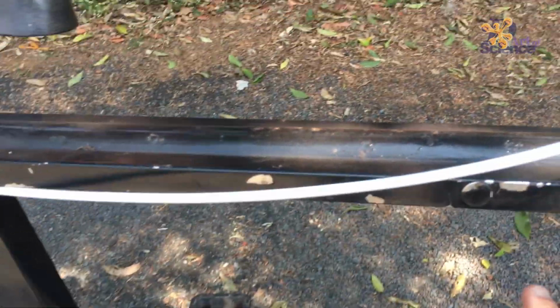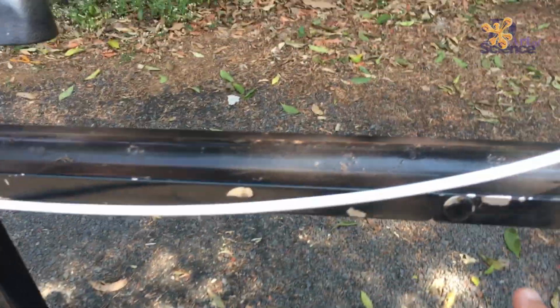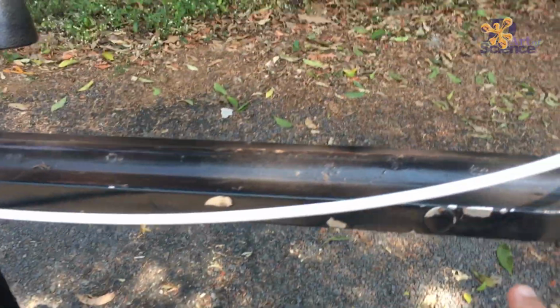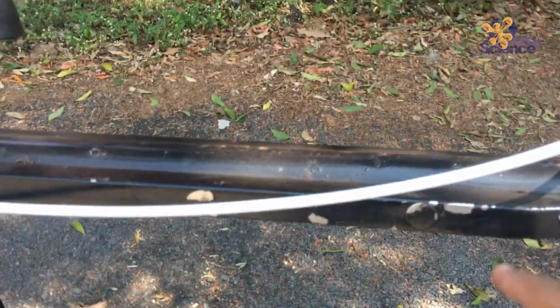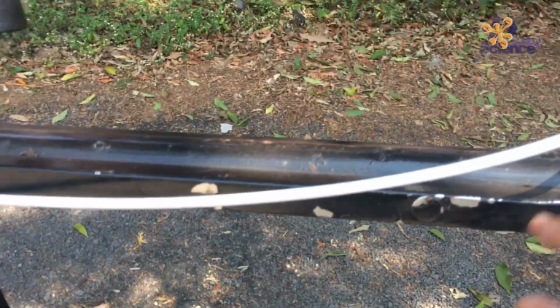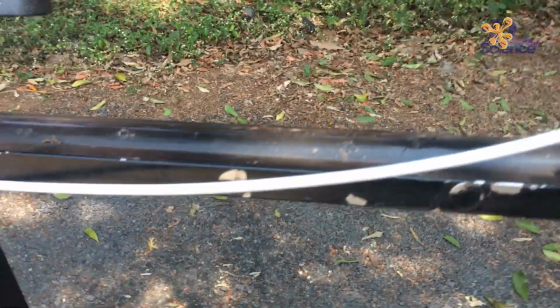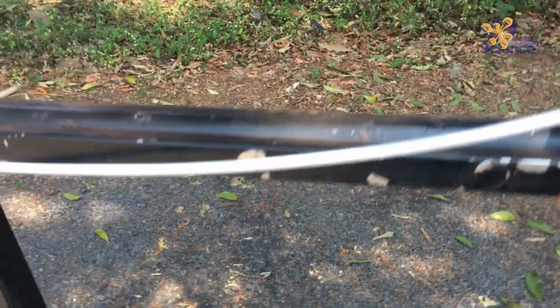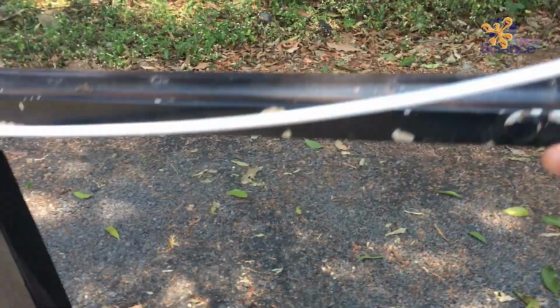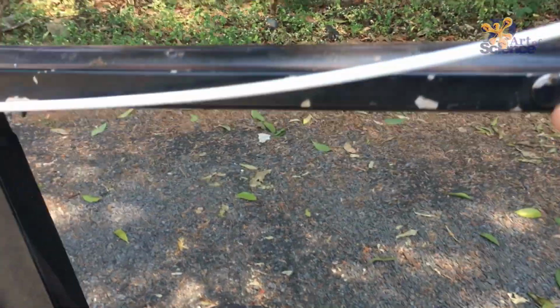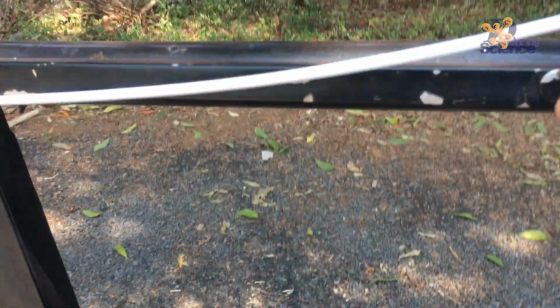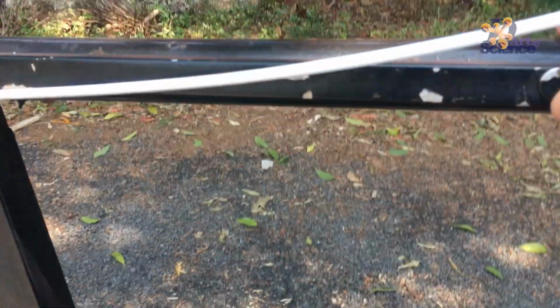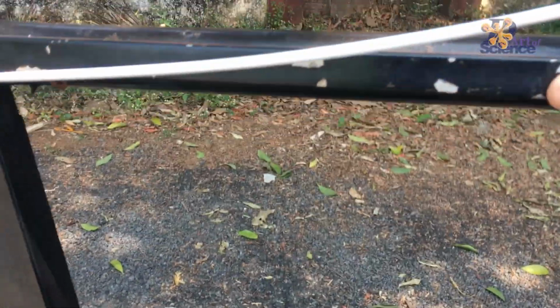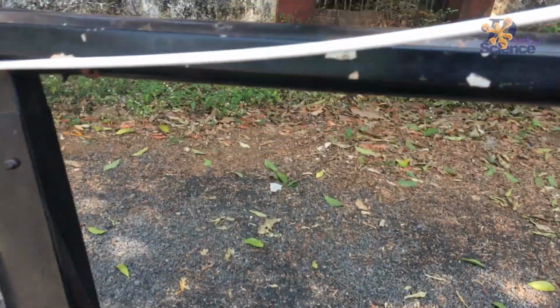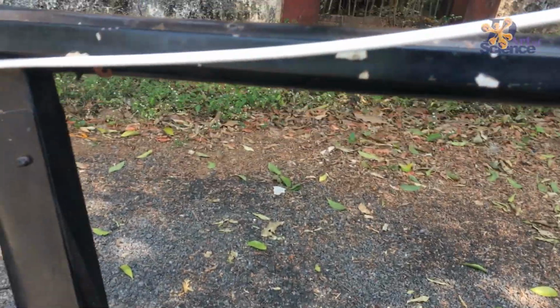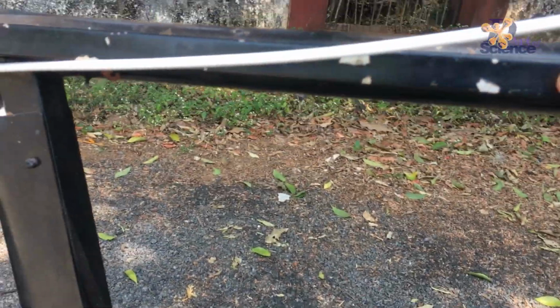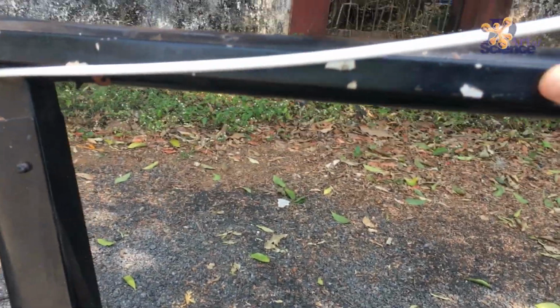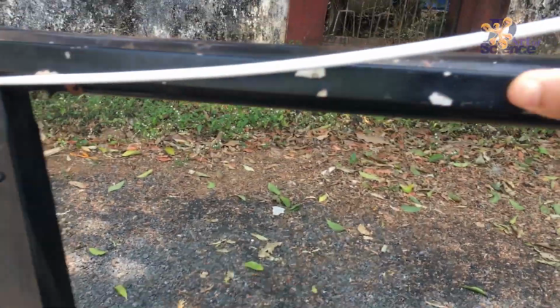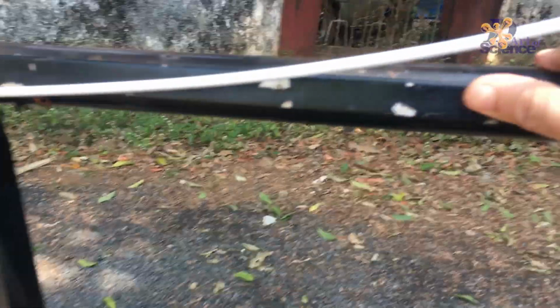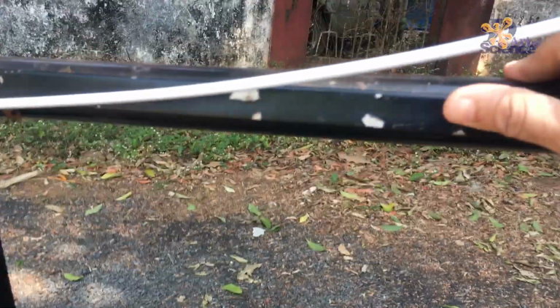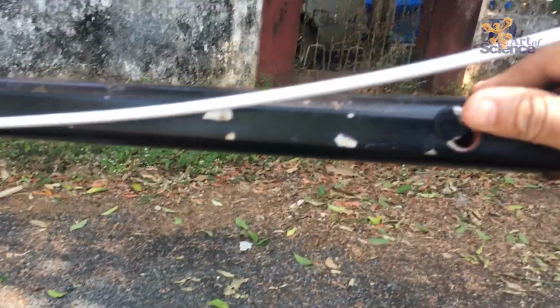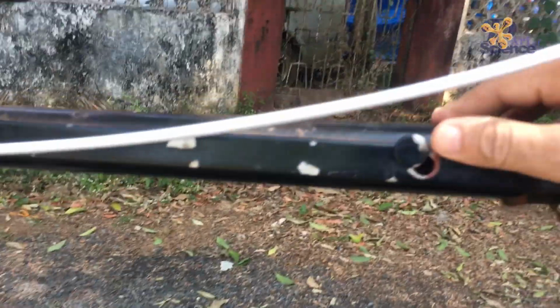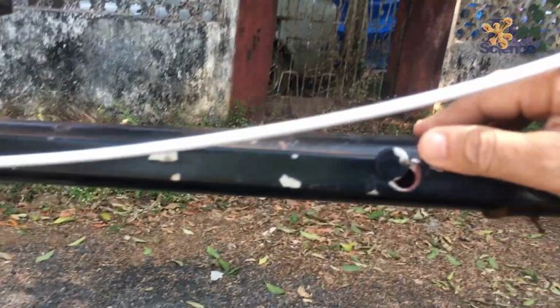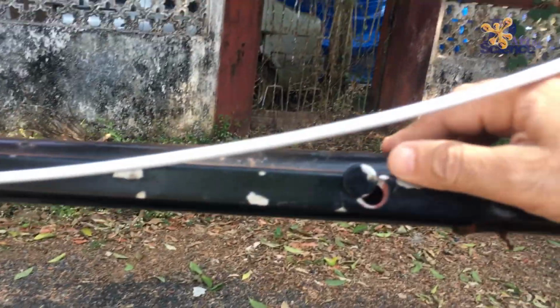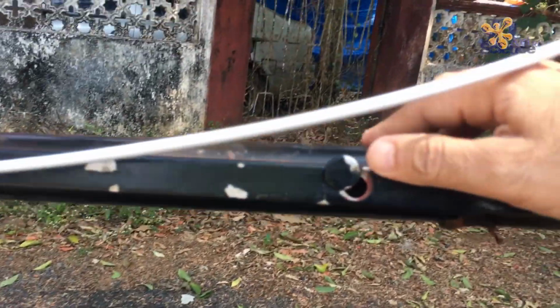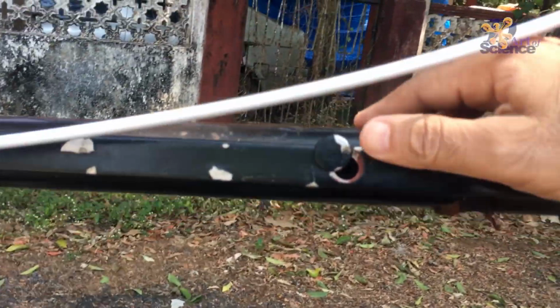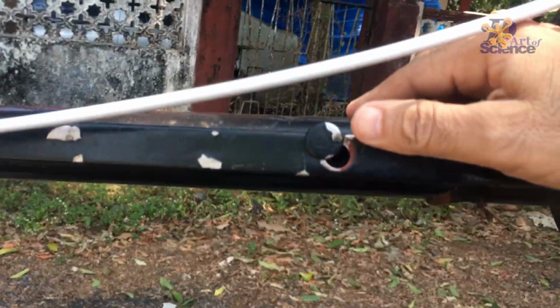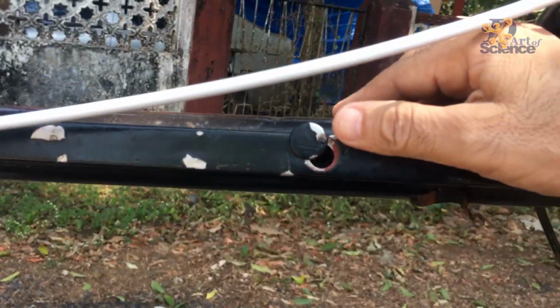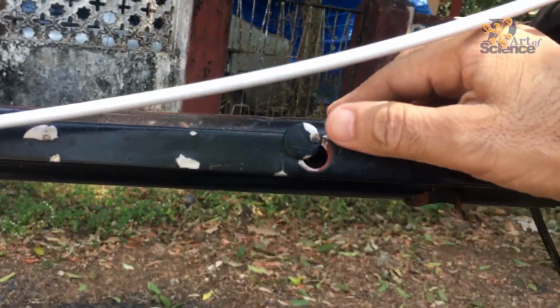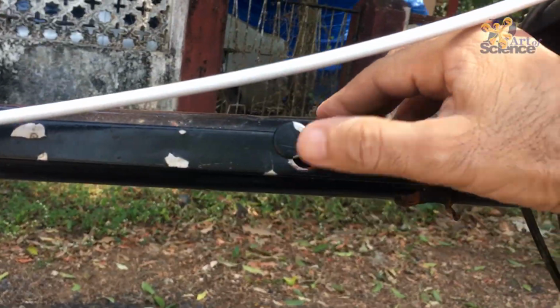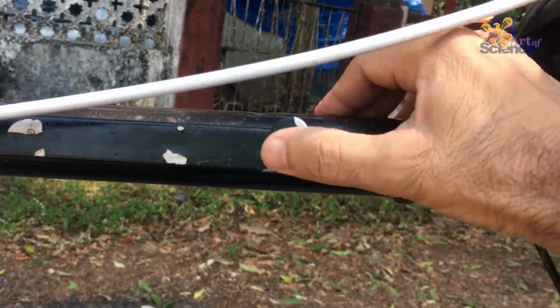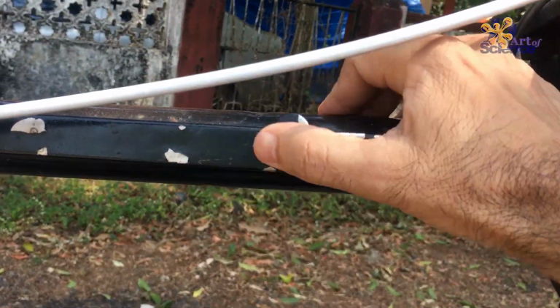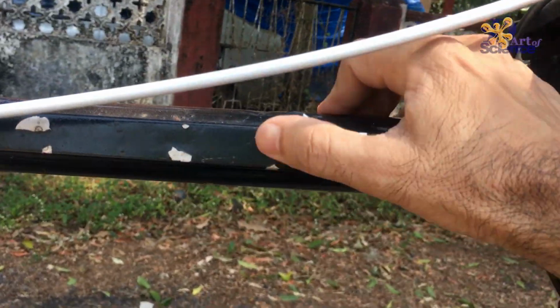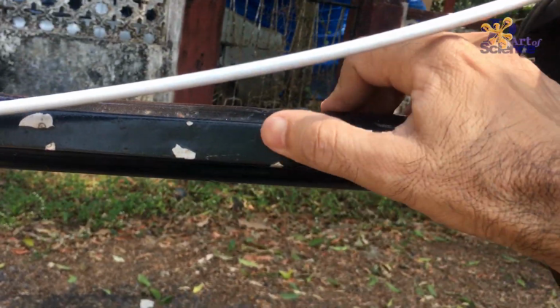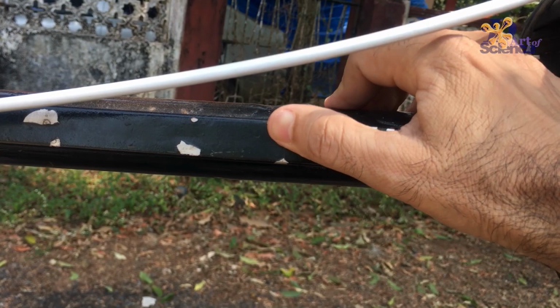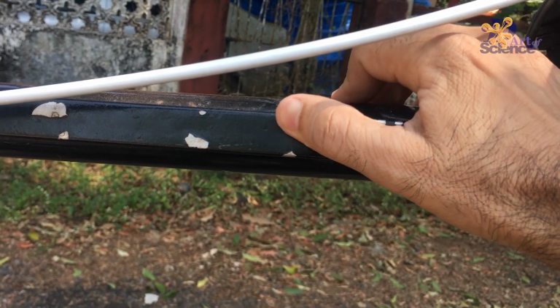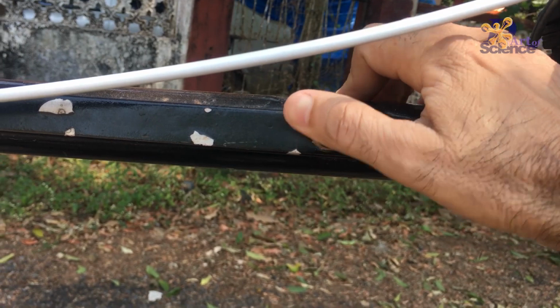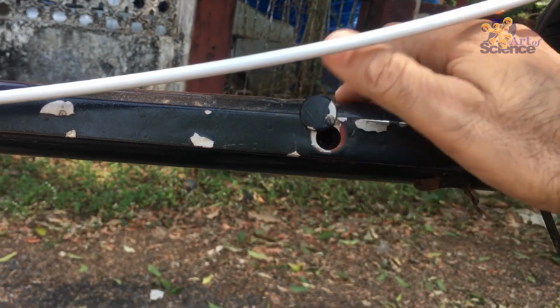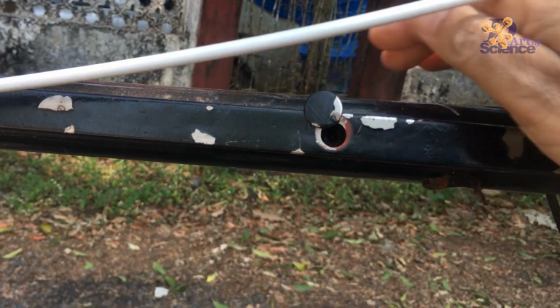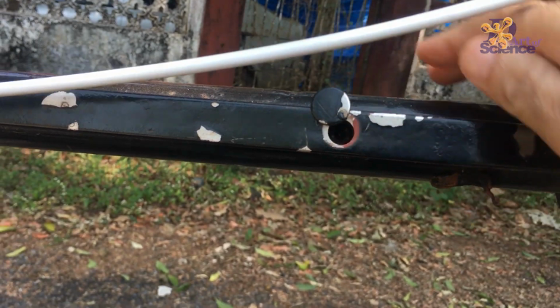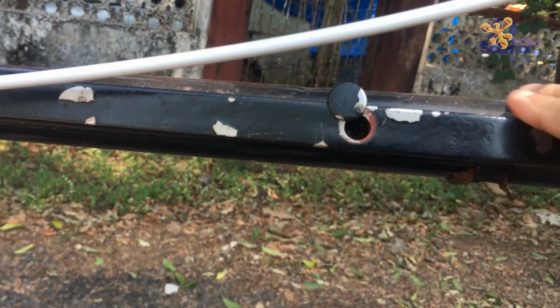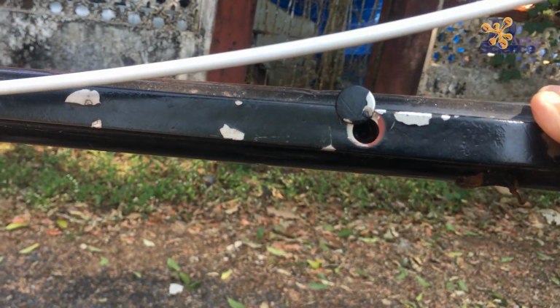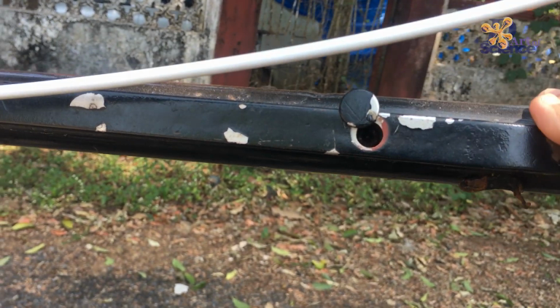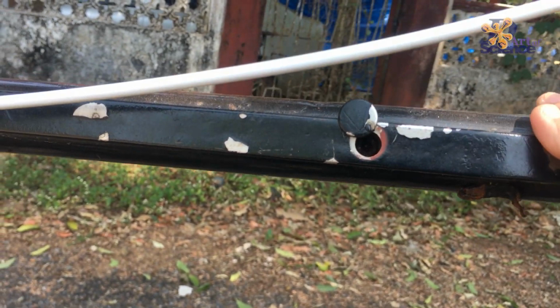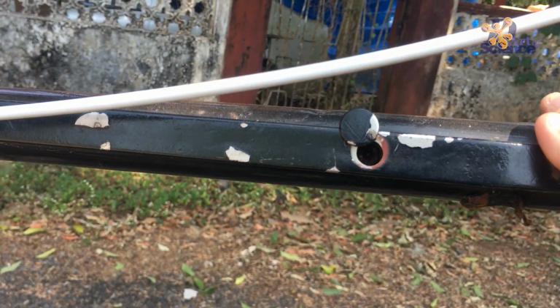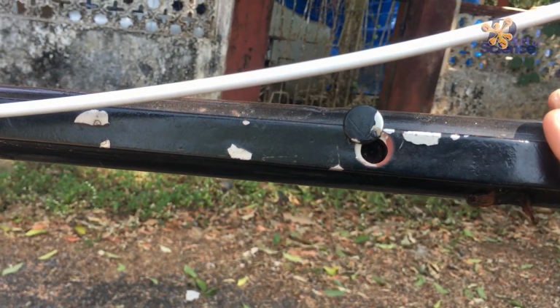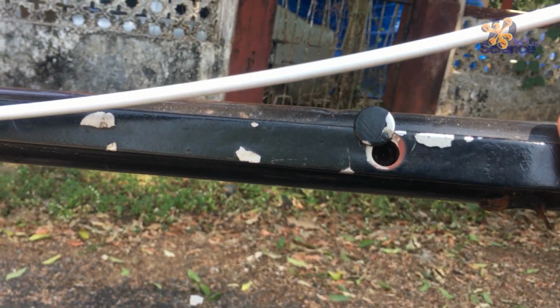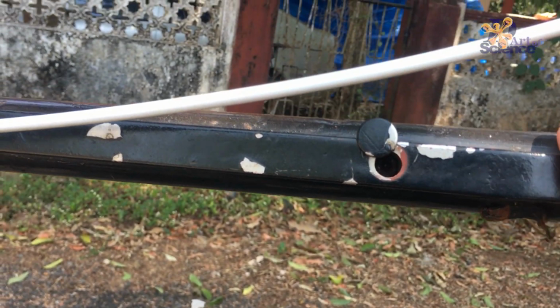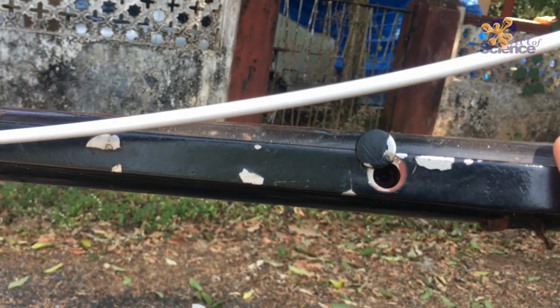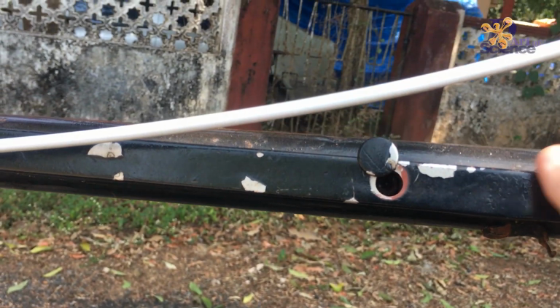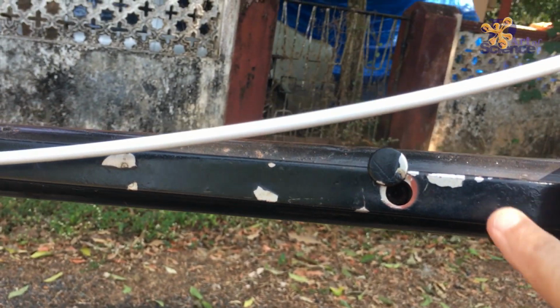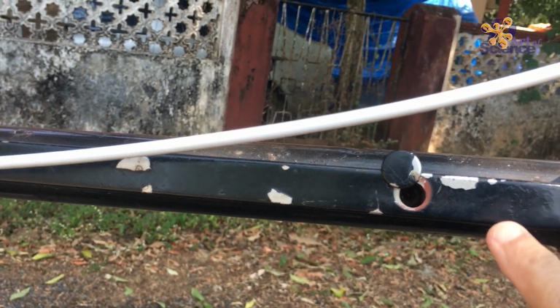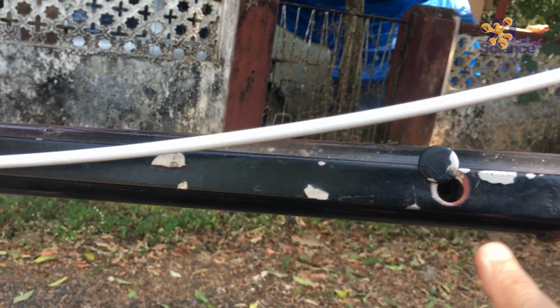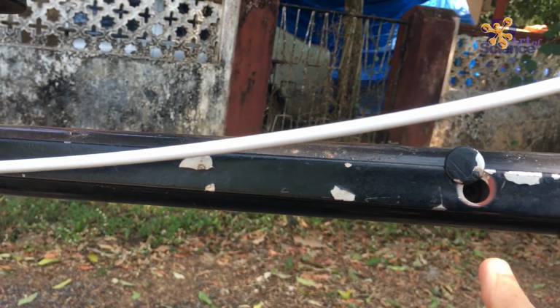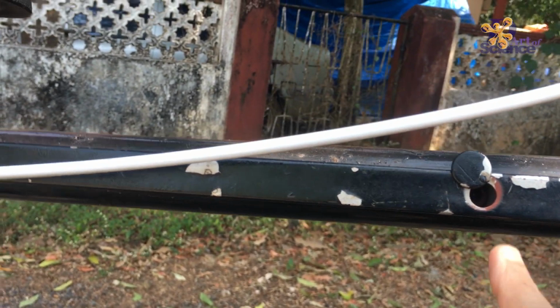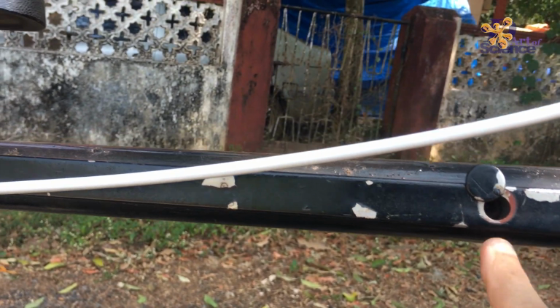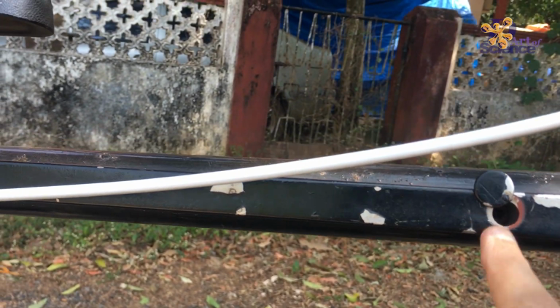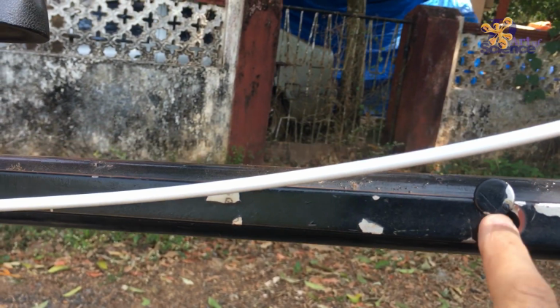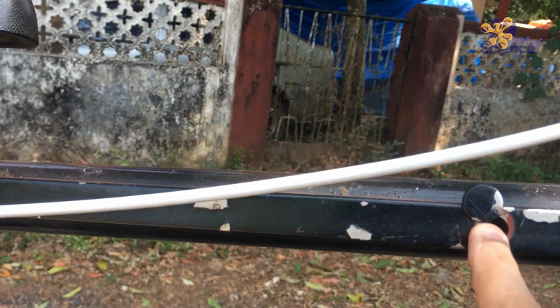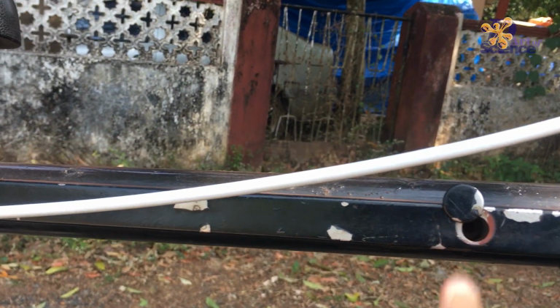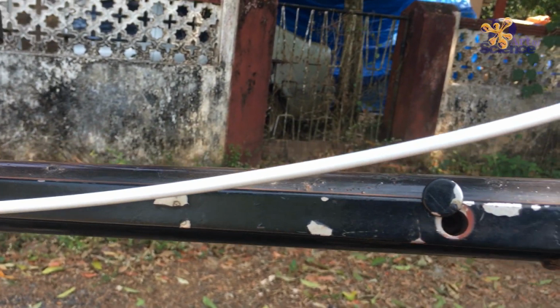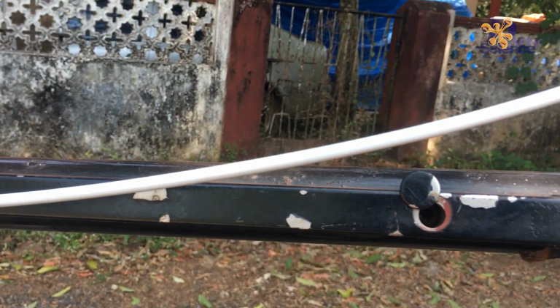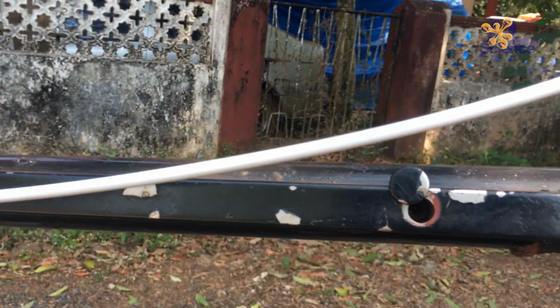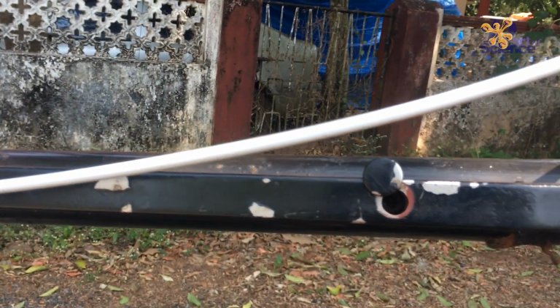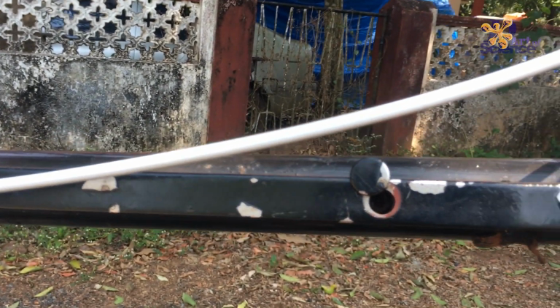The way they are removed is there is a fitting that we made which is bolted on the inside.